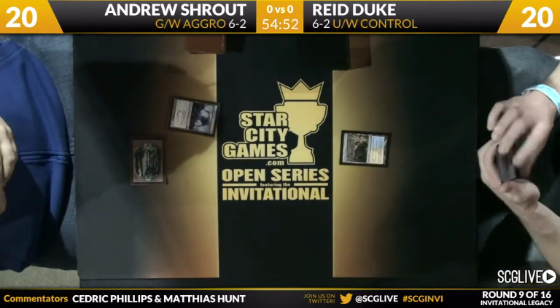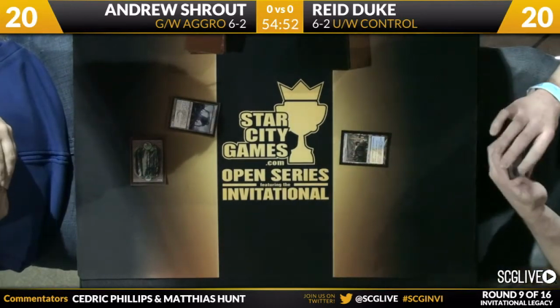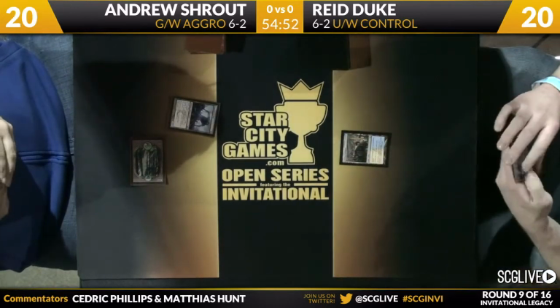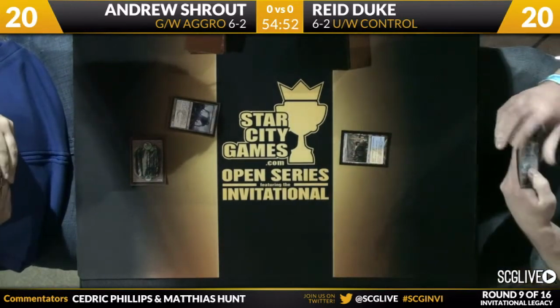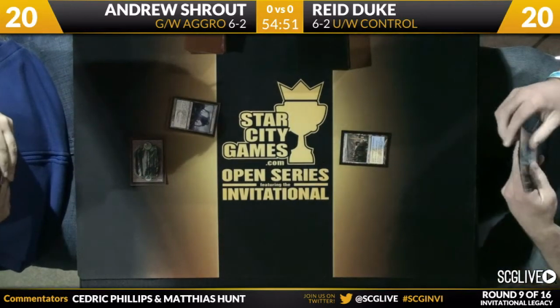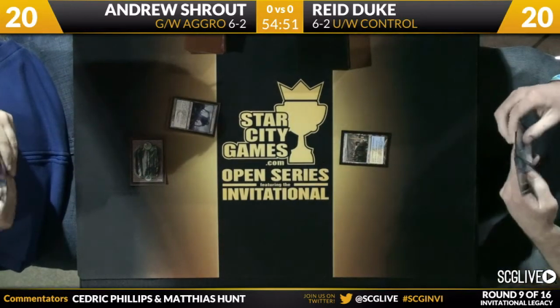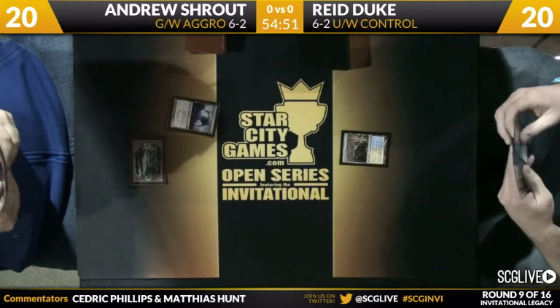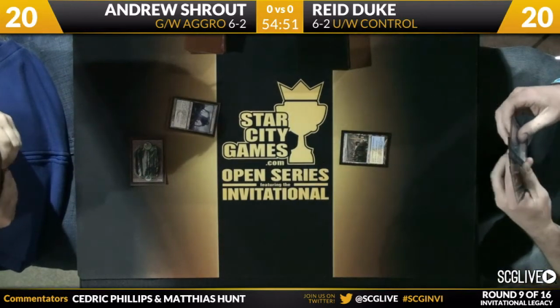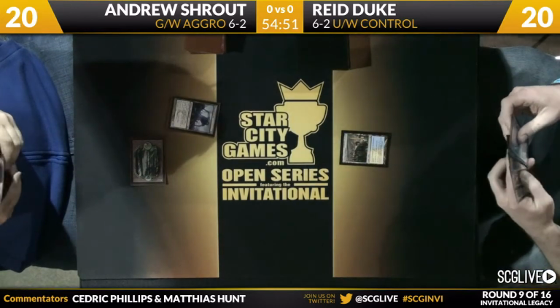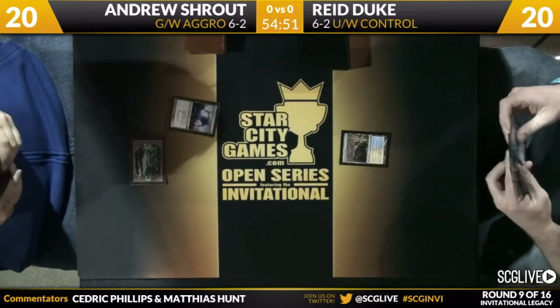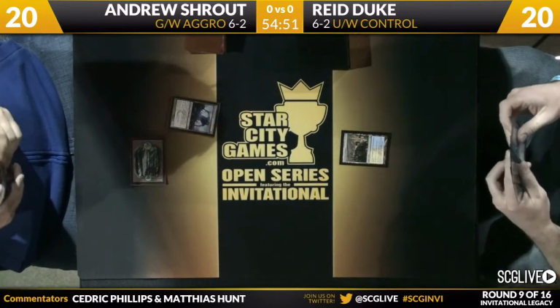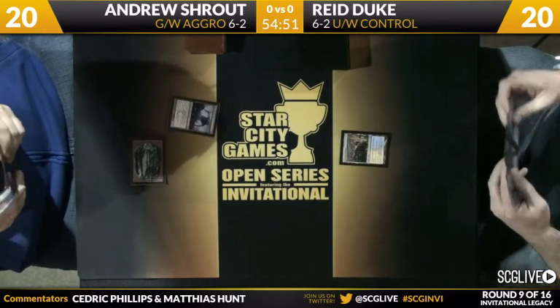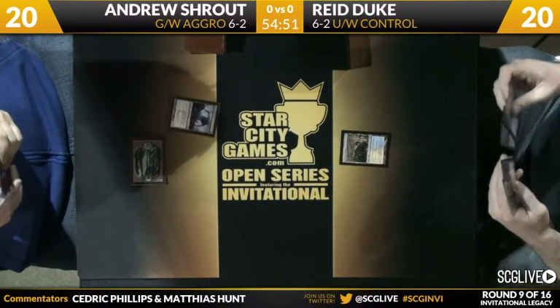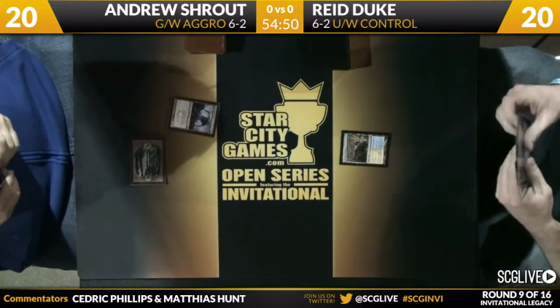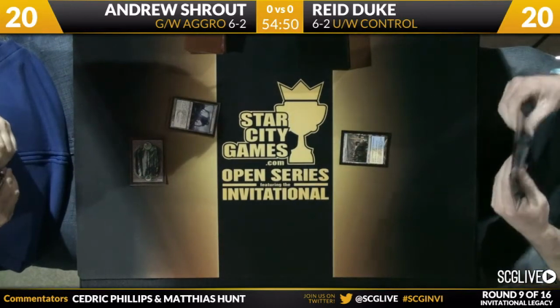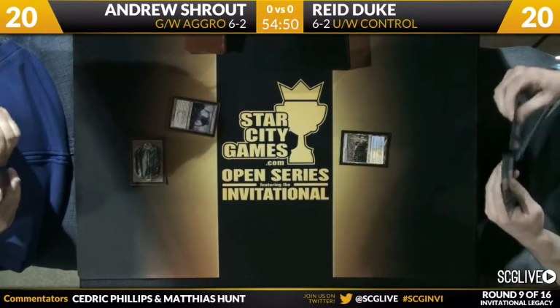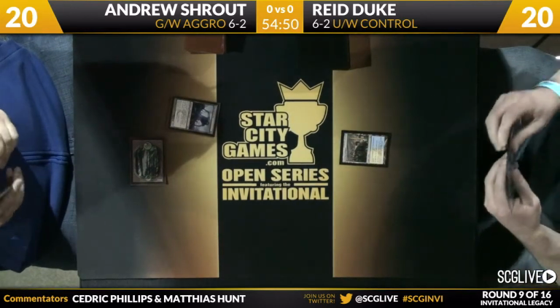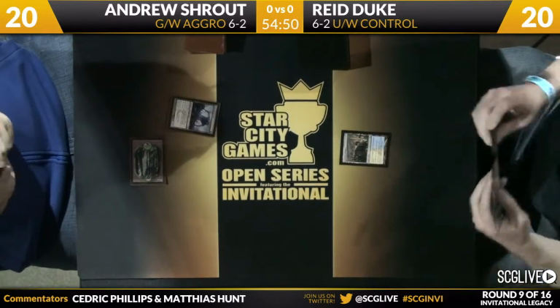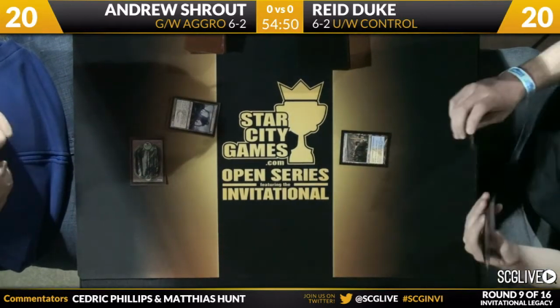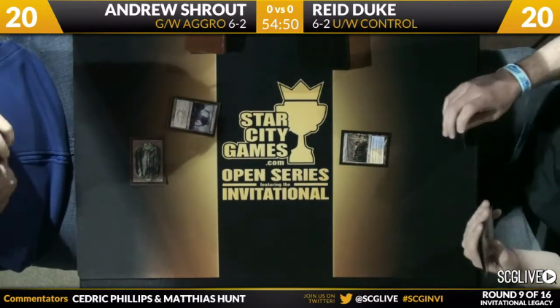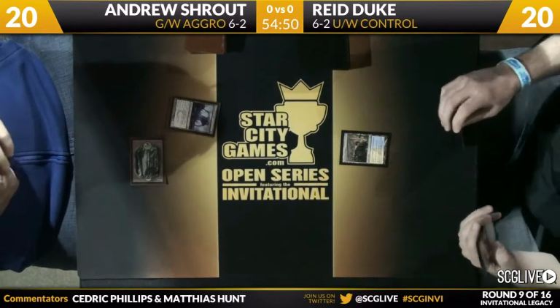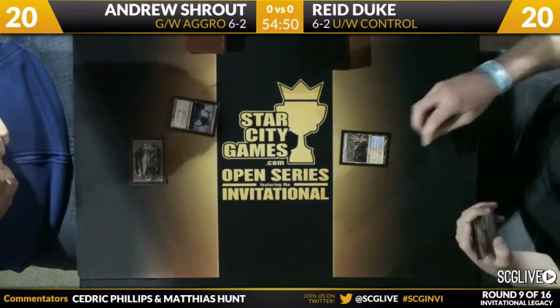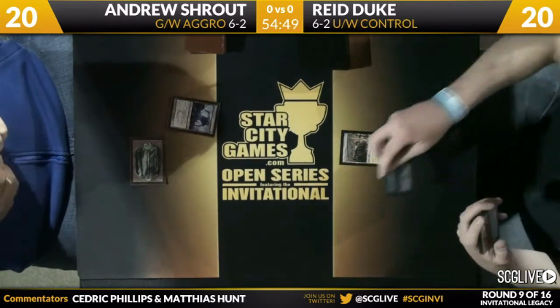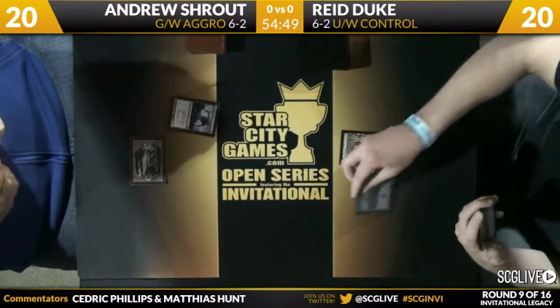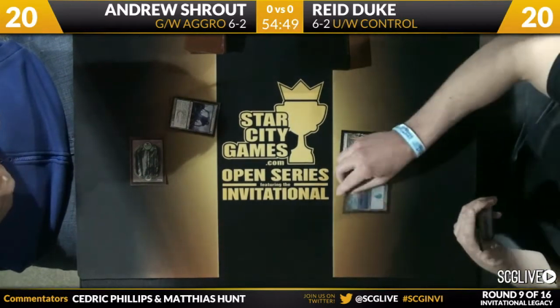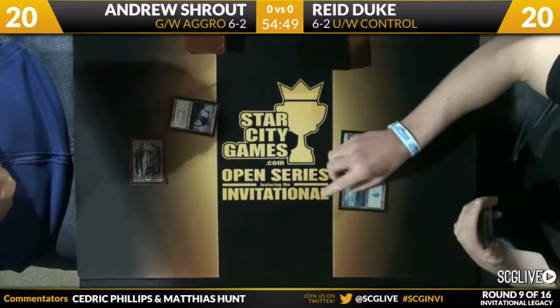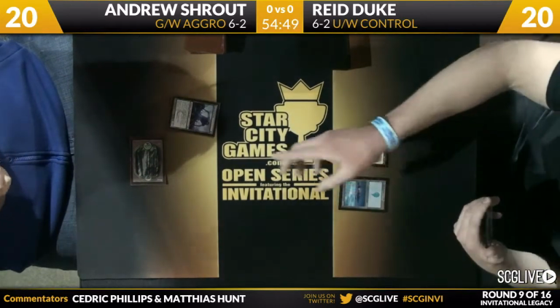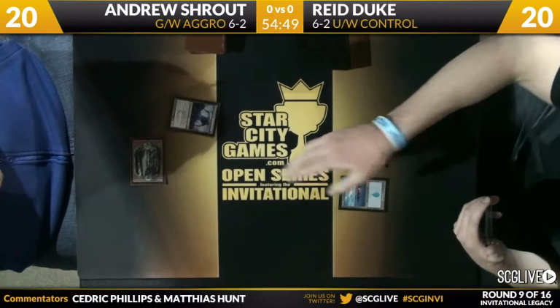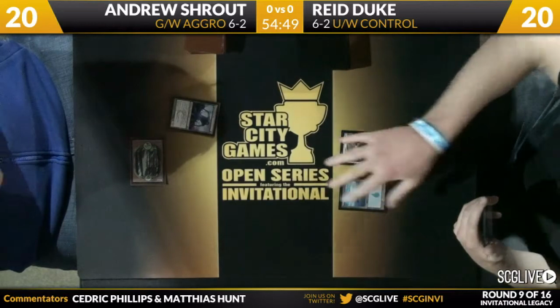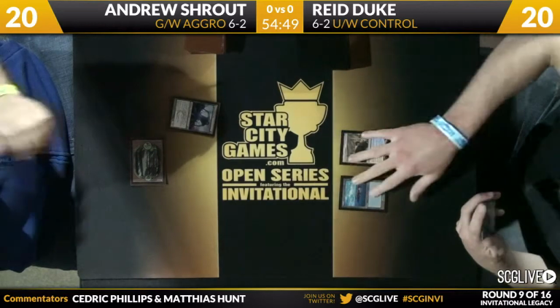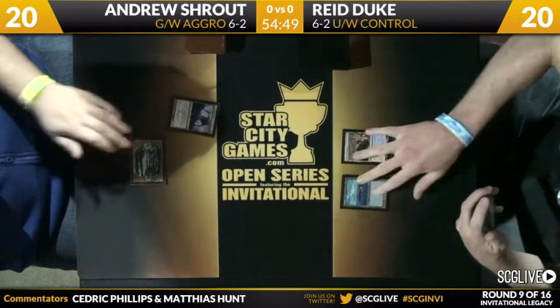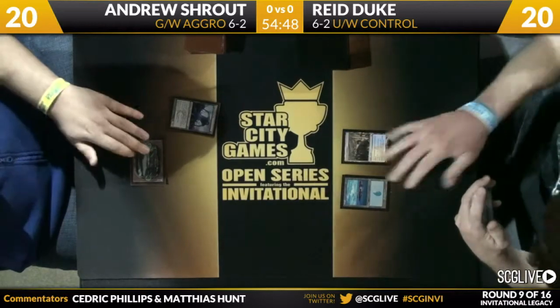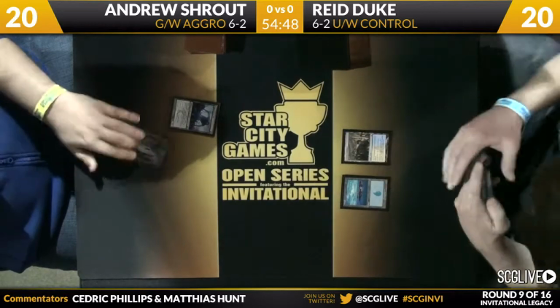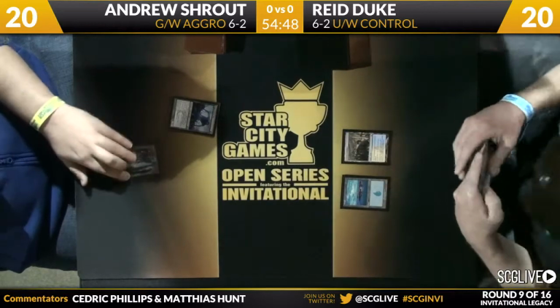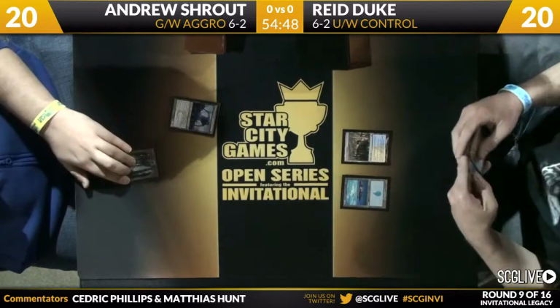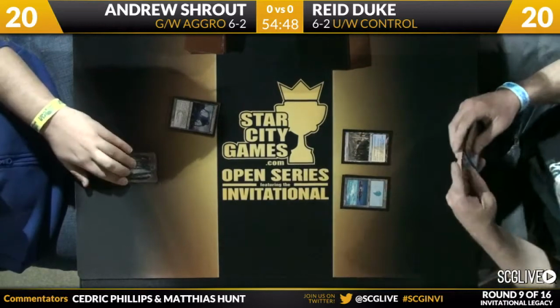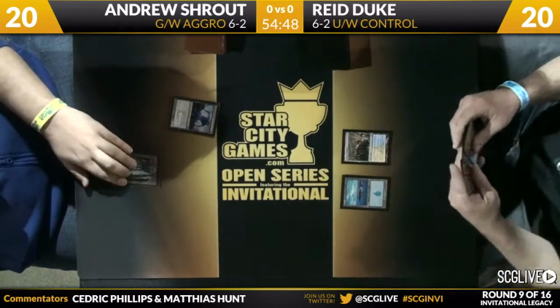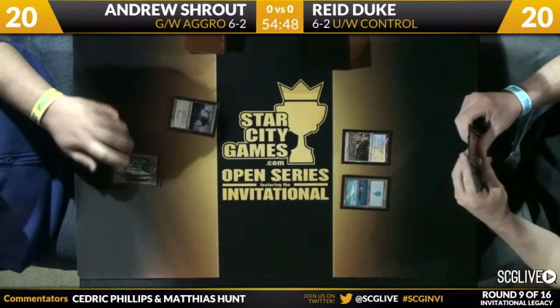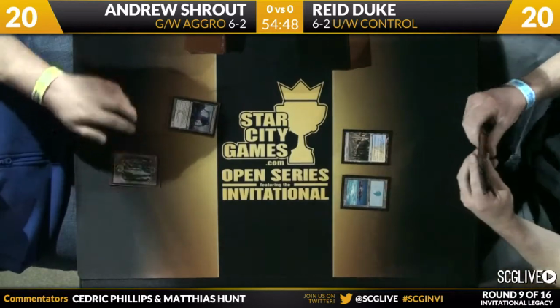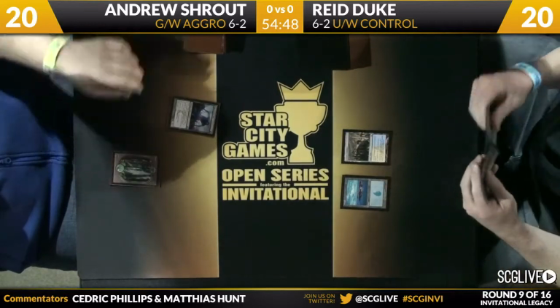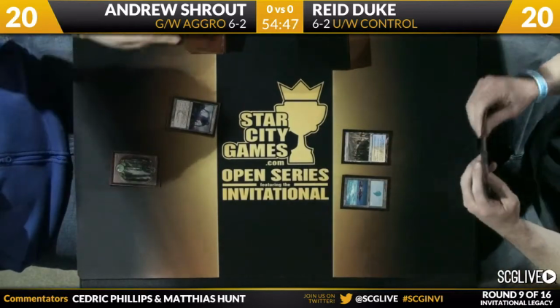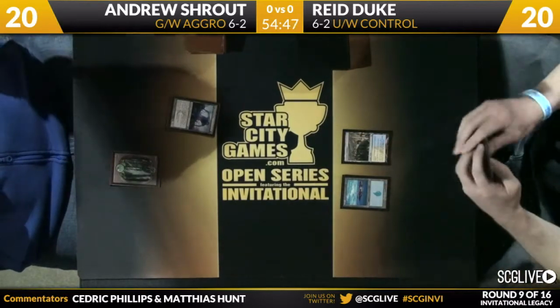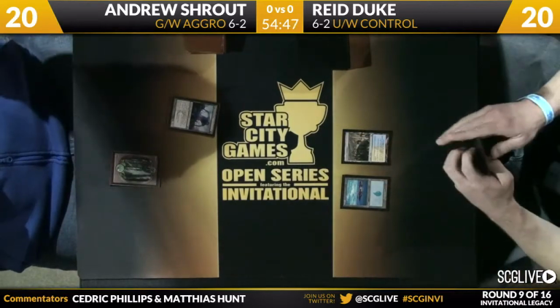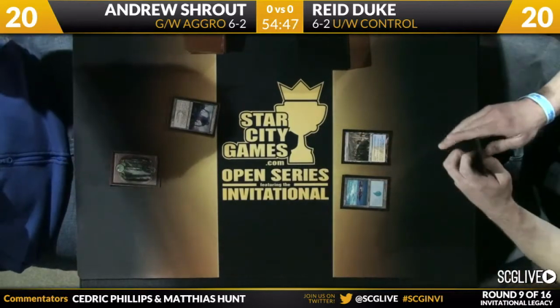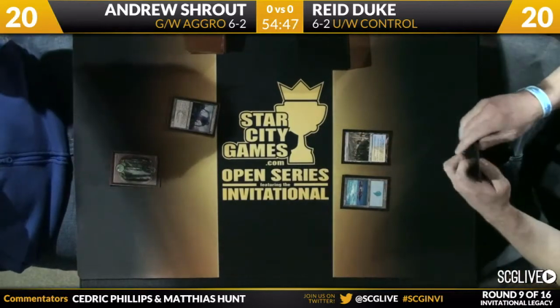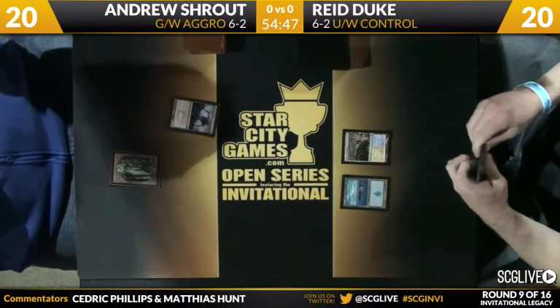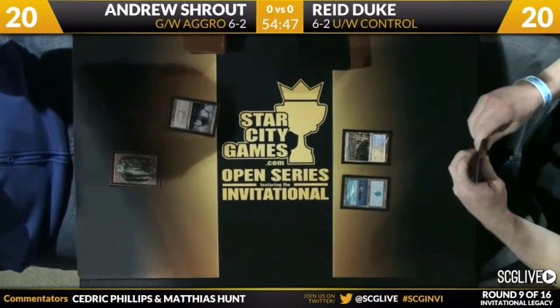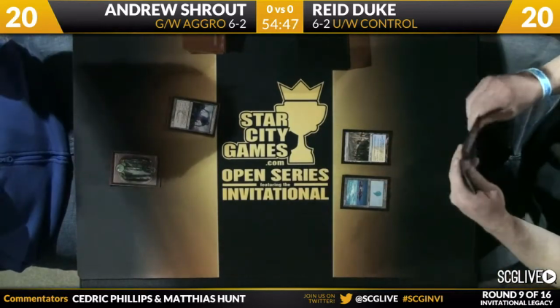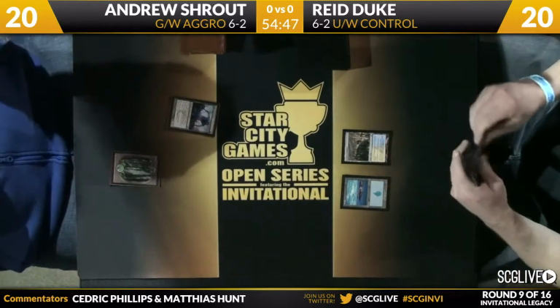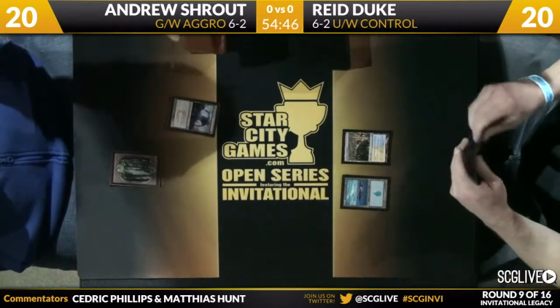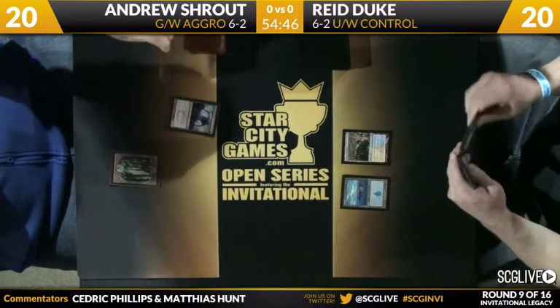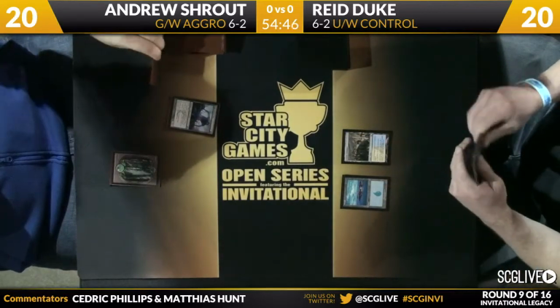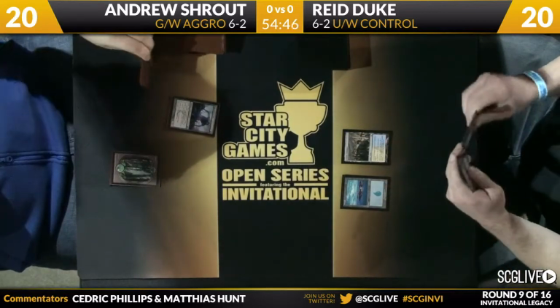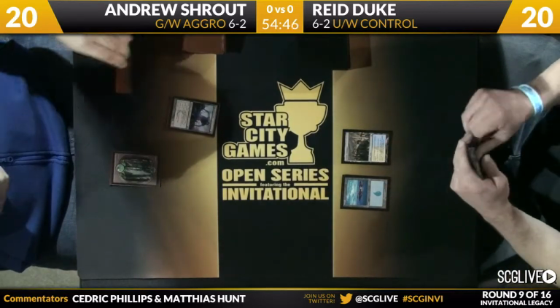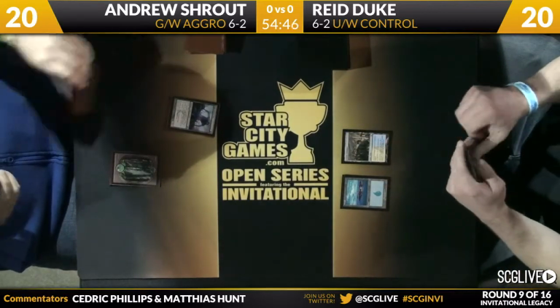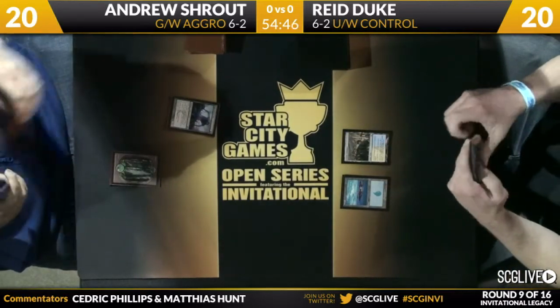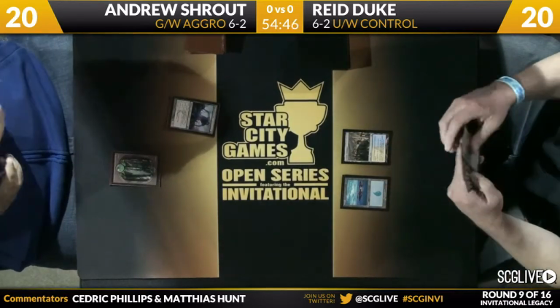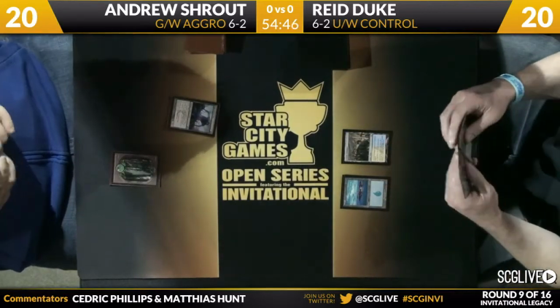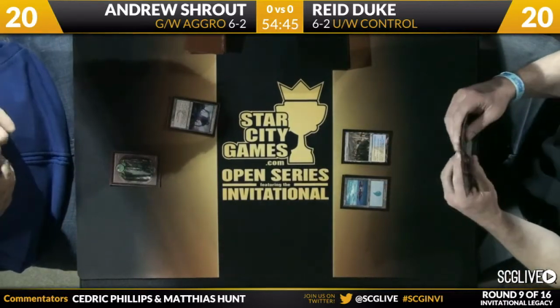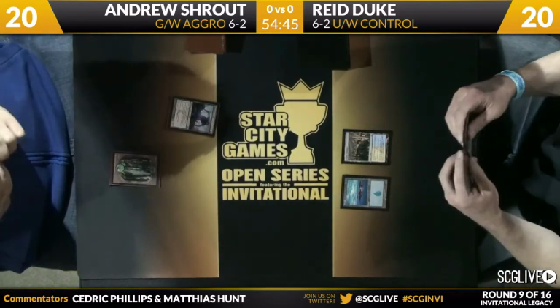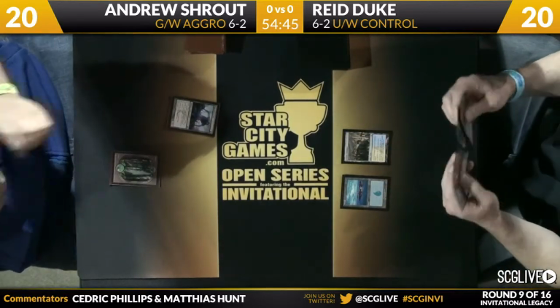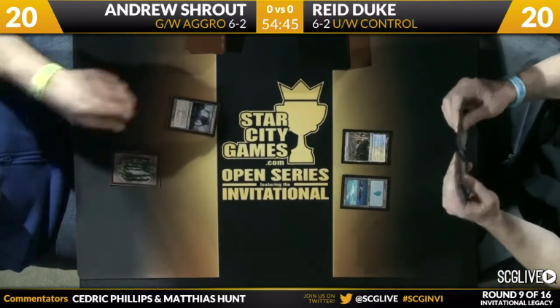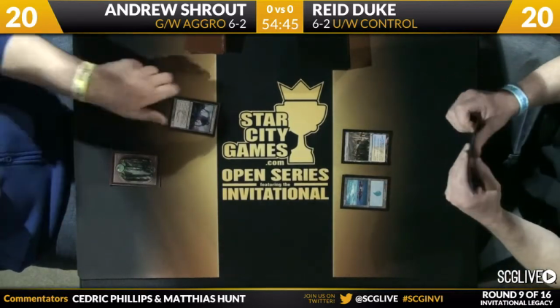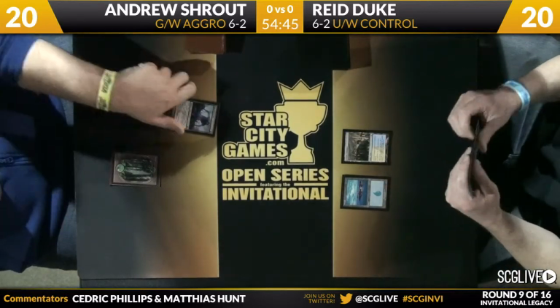Shrout is going to get the beat started quickly here with an Experiment One, while Duke is just going to do what blue-white does, which is play a few lands and pass.